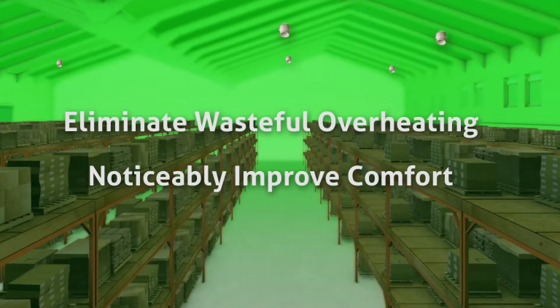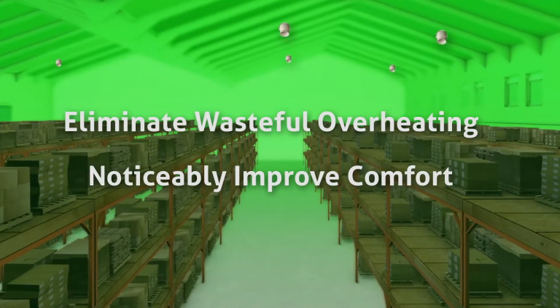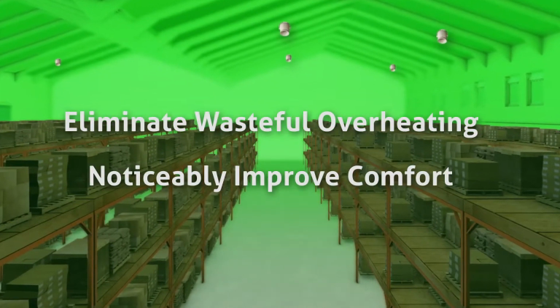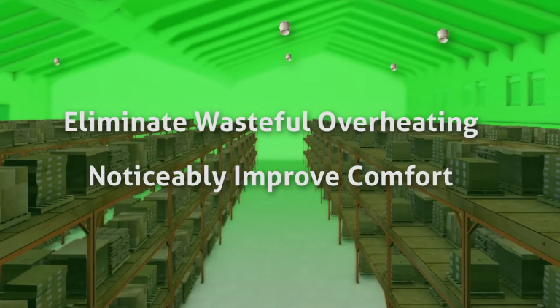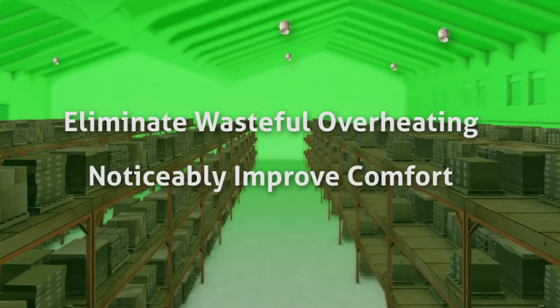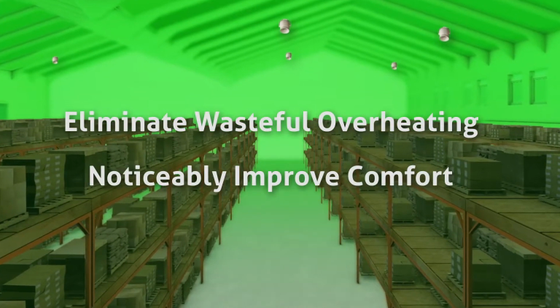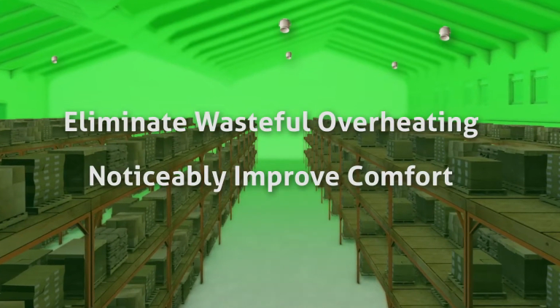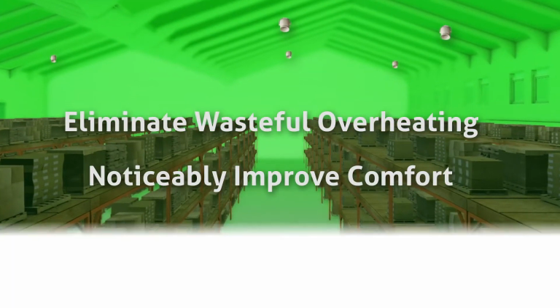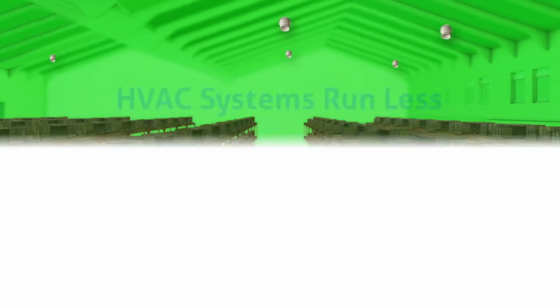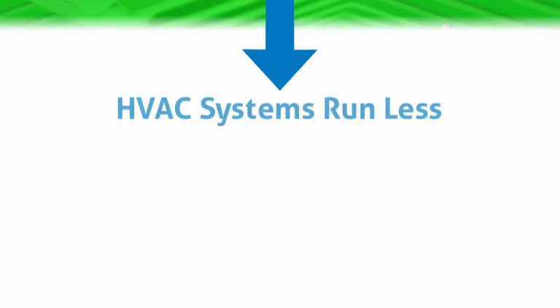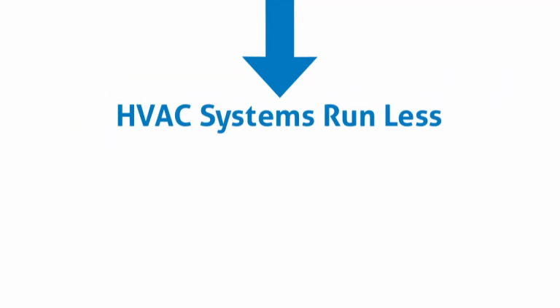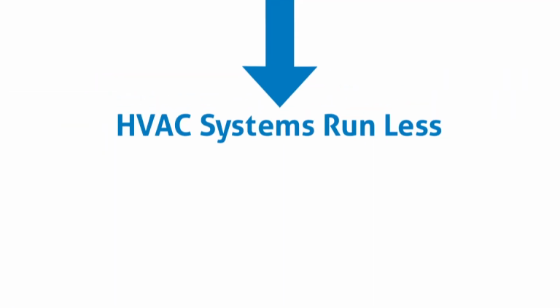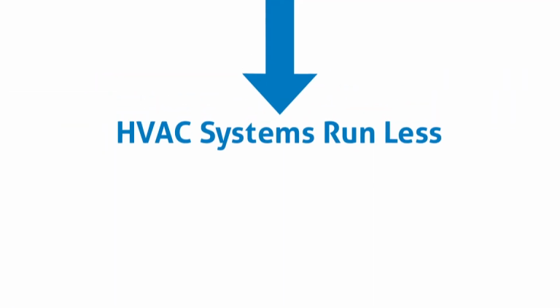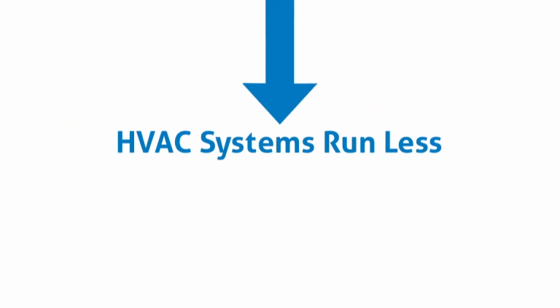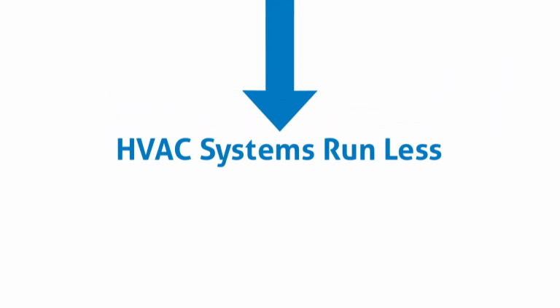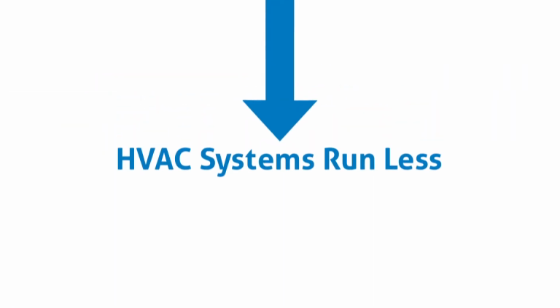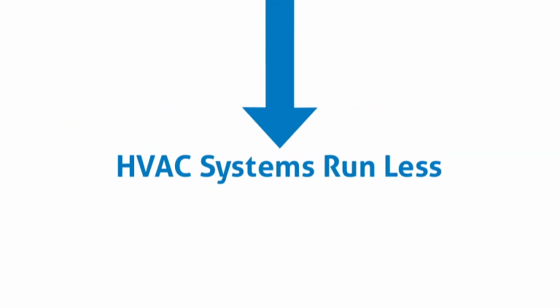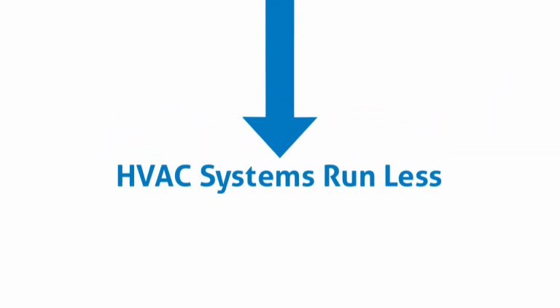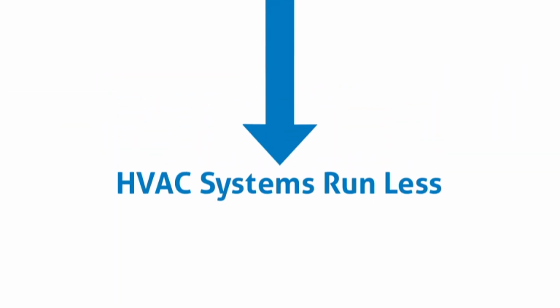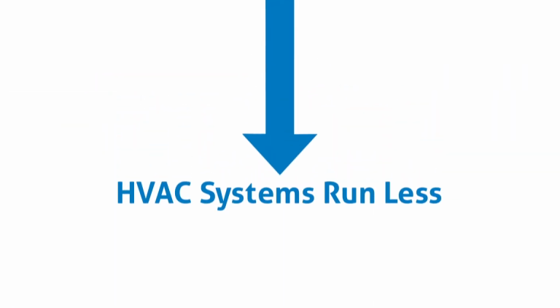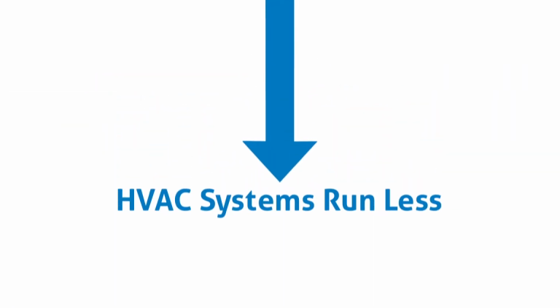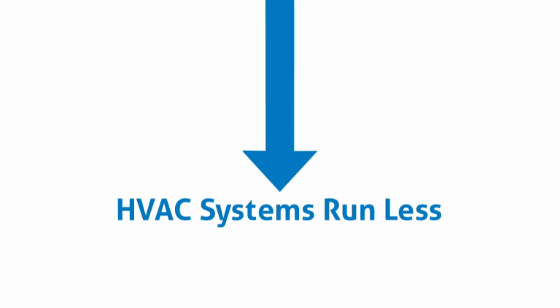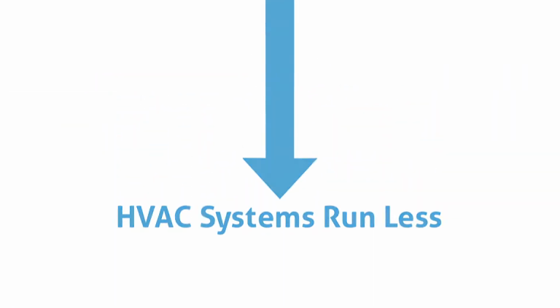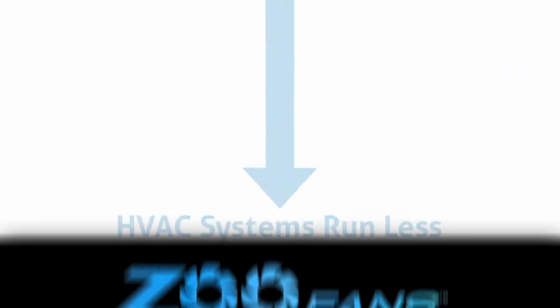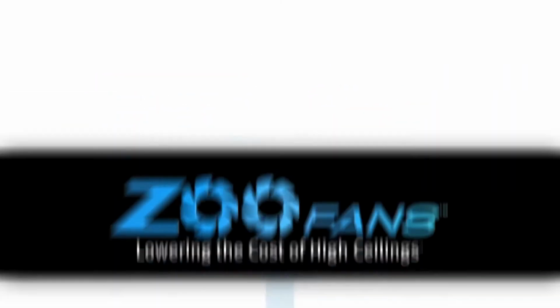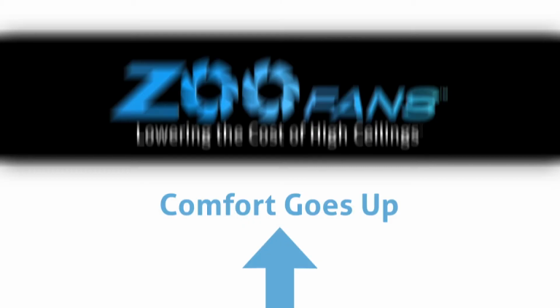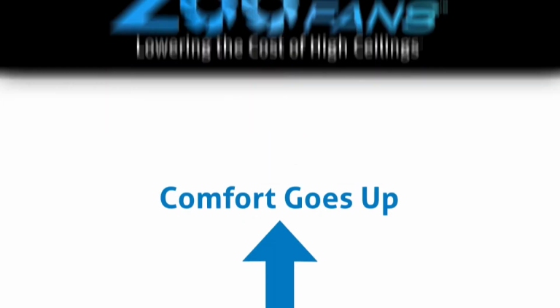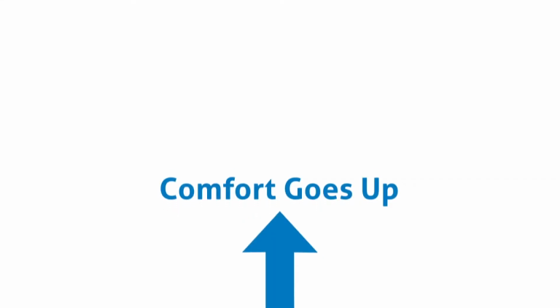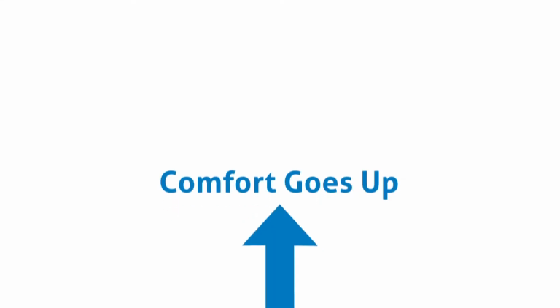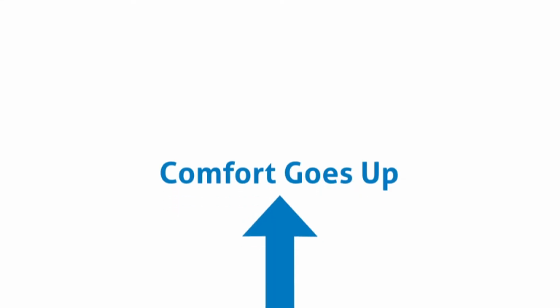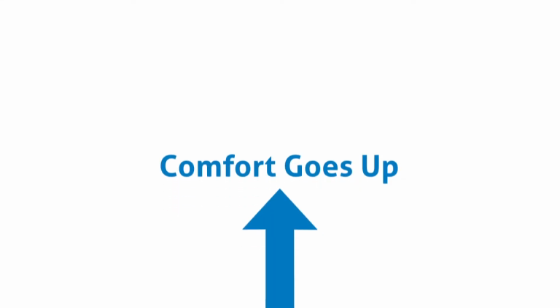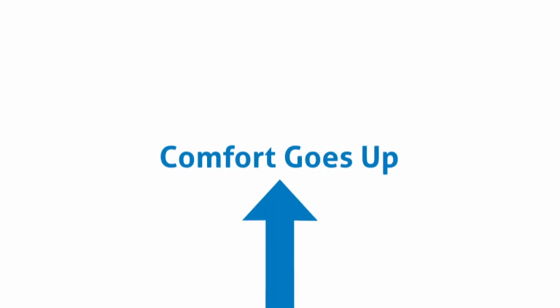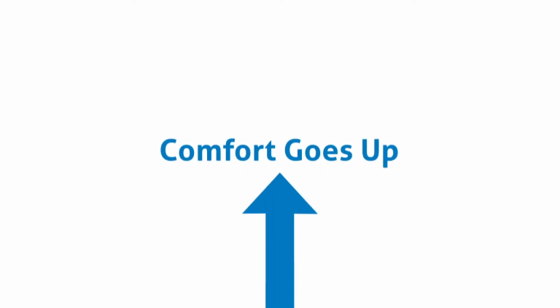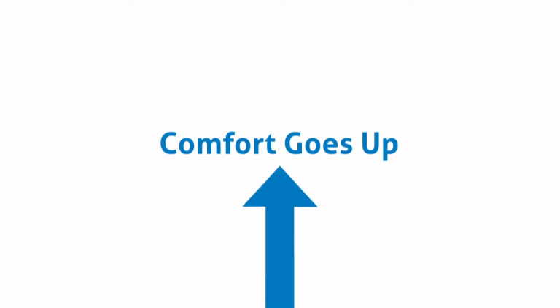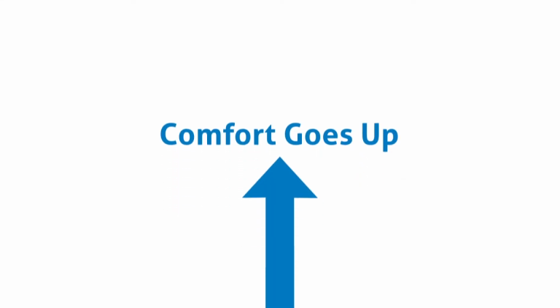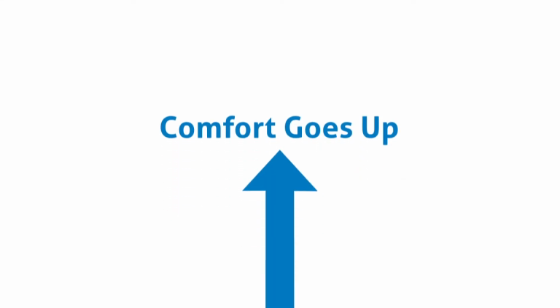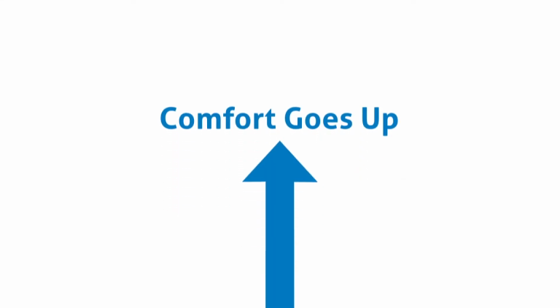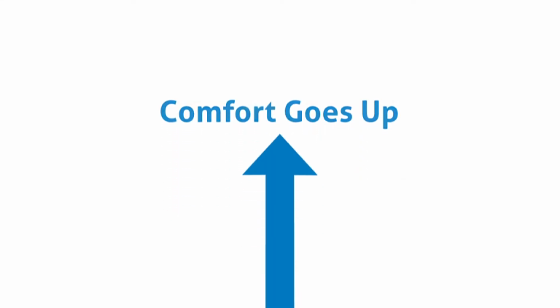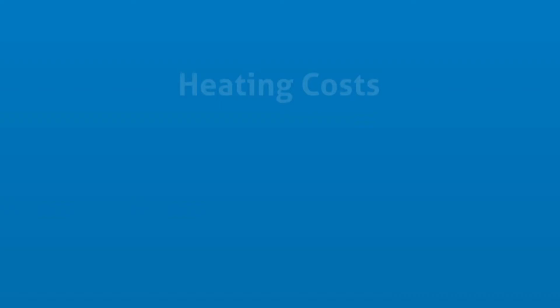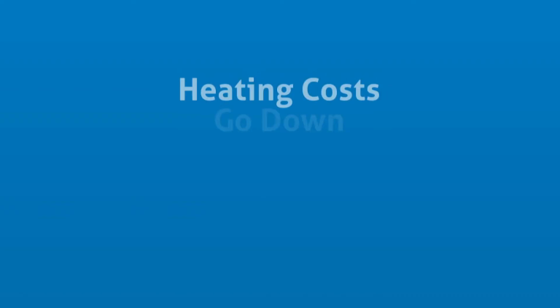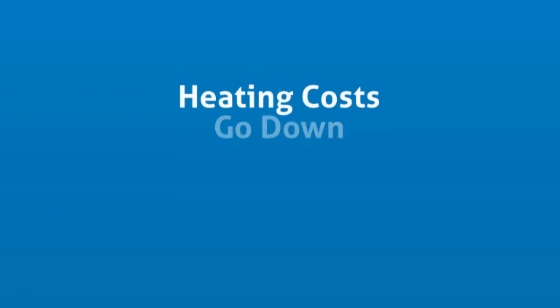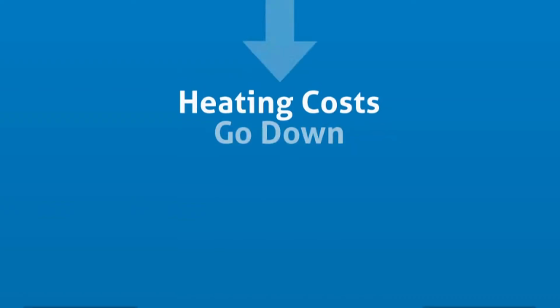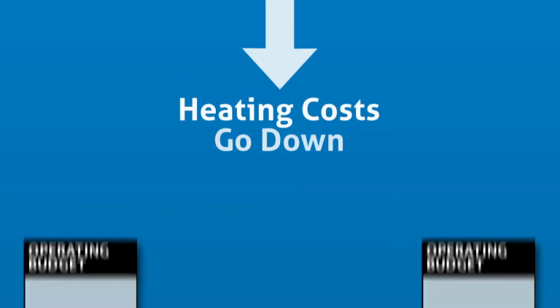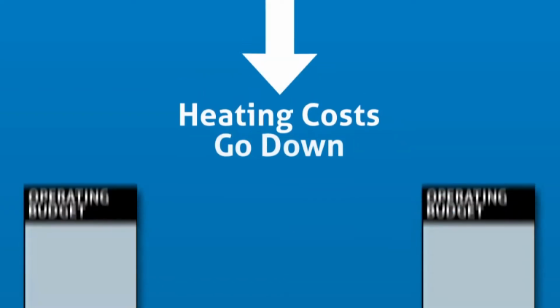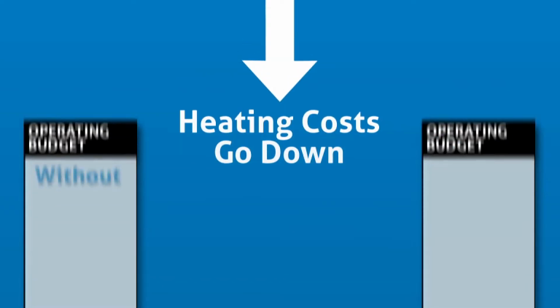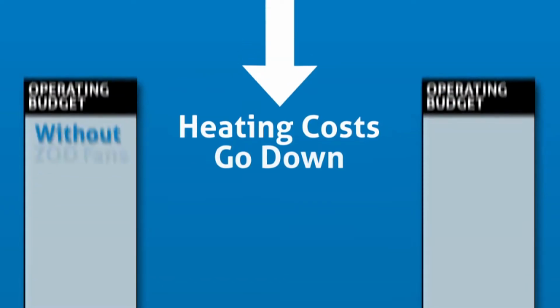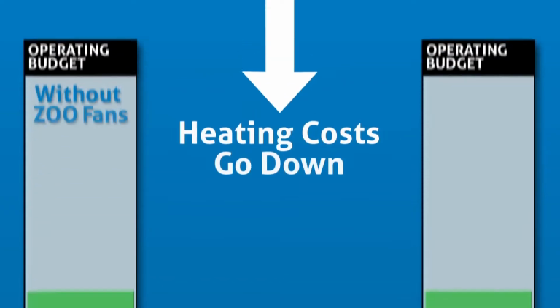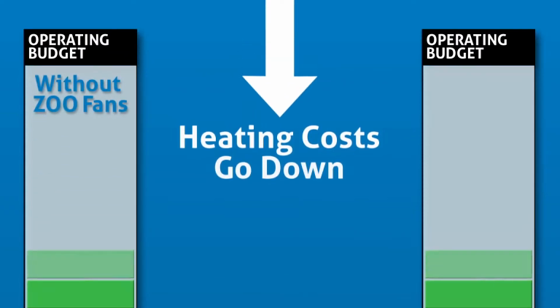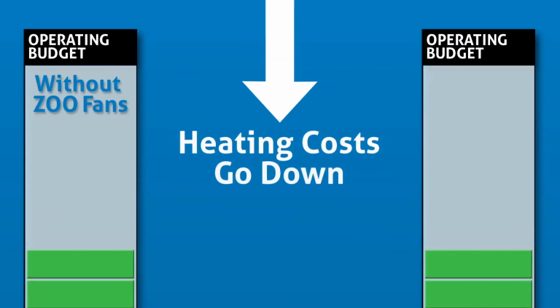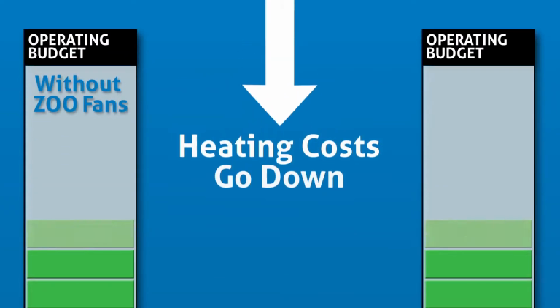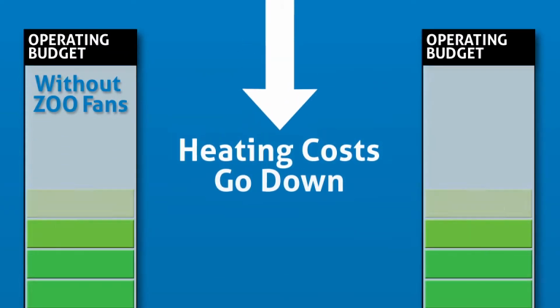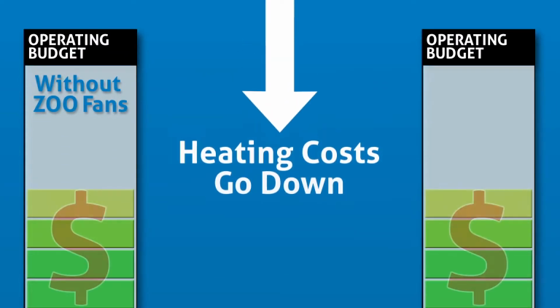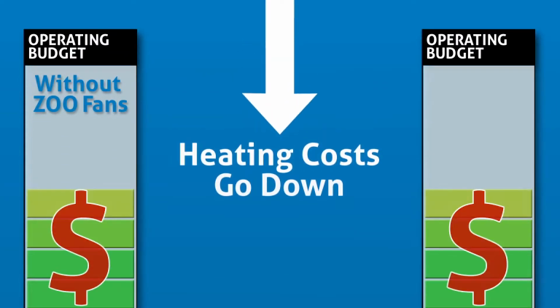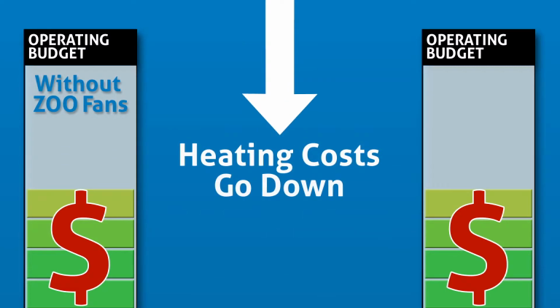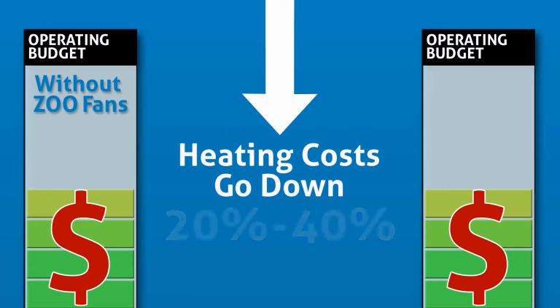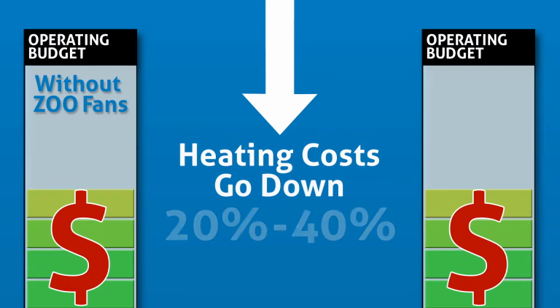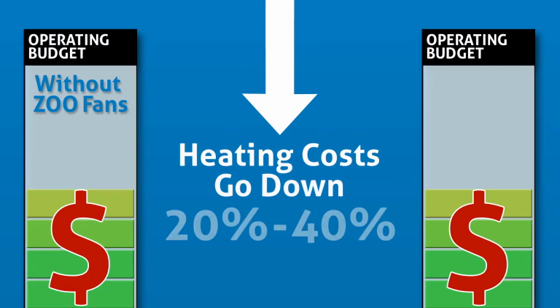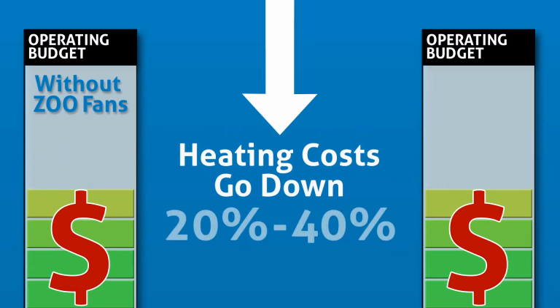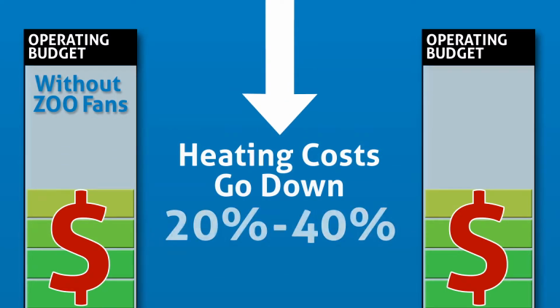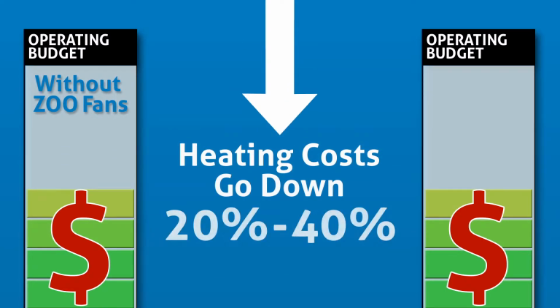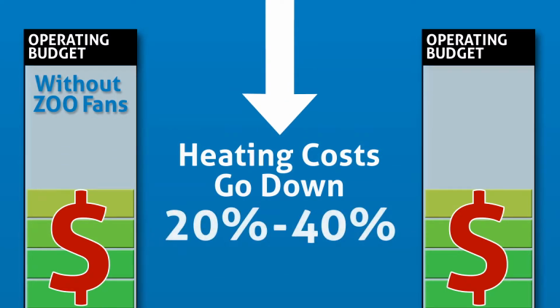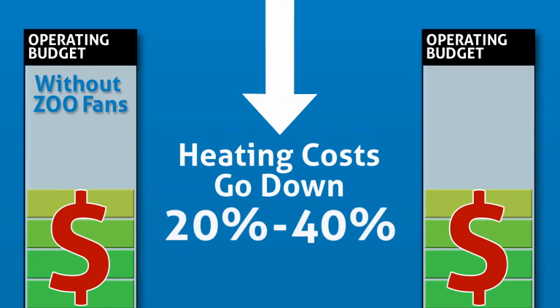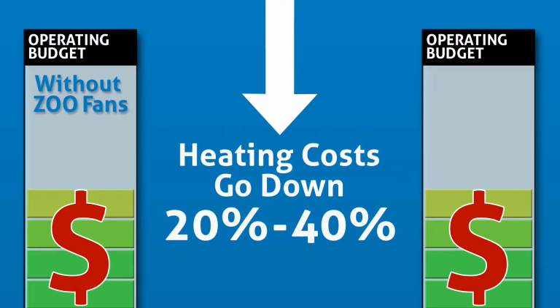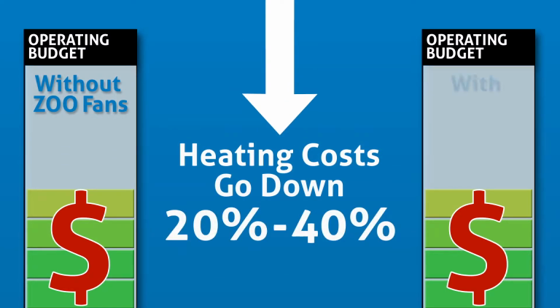With Zoofan's, HVAC systems run less, comfort goes up, and heating costs go down by 20 to 40 percent.